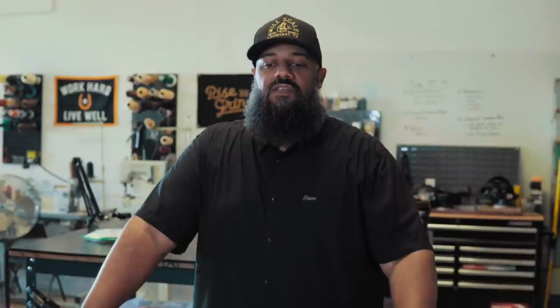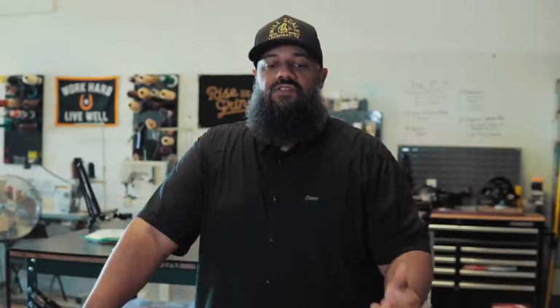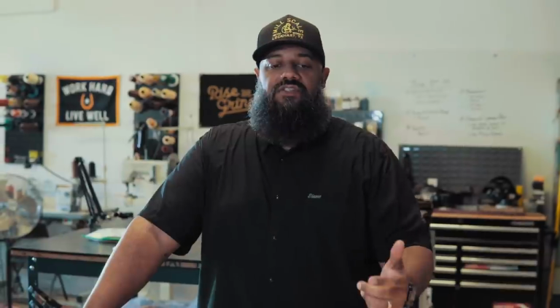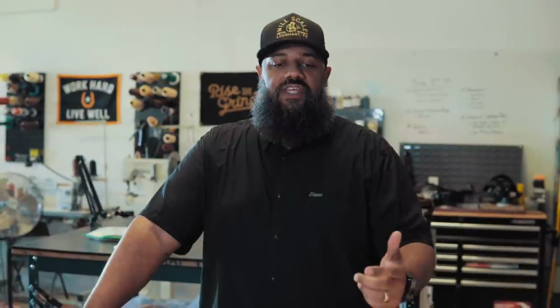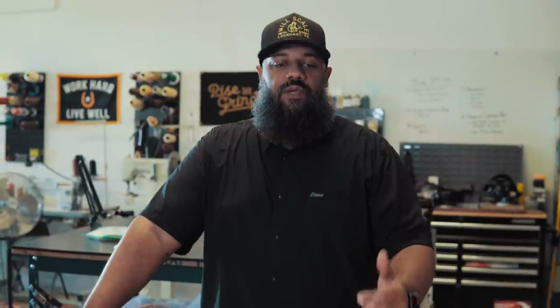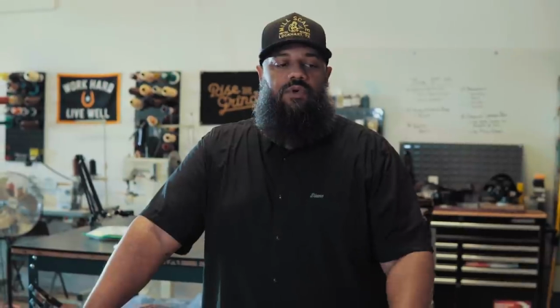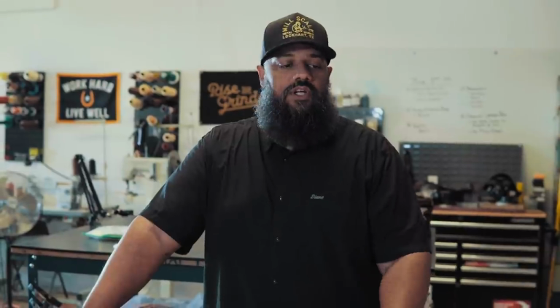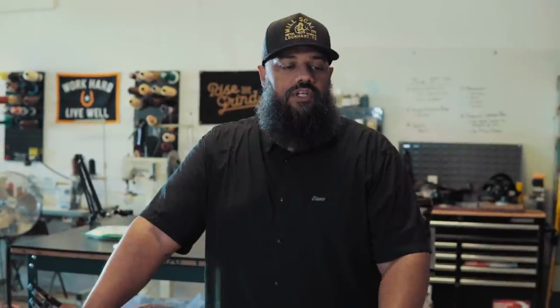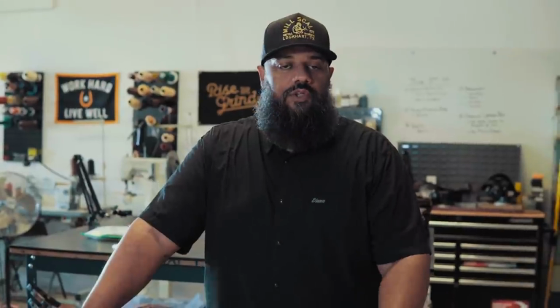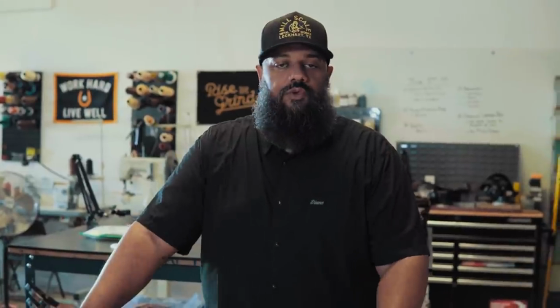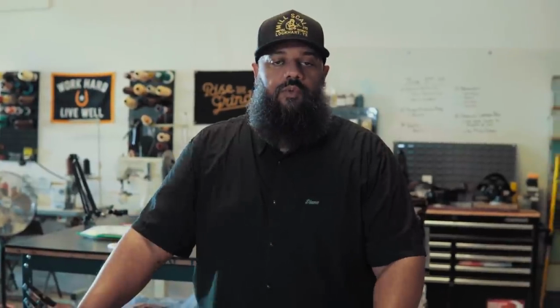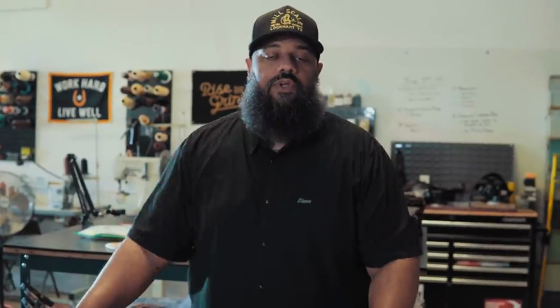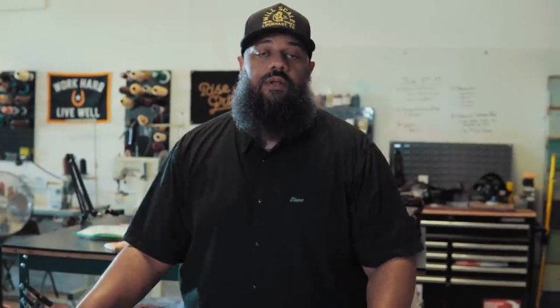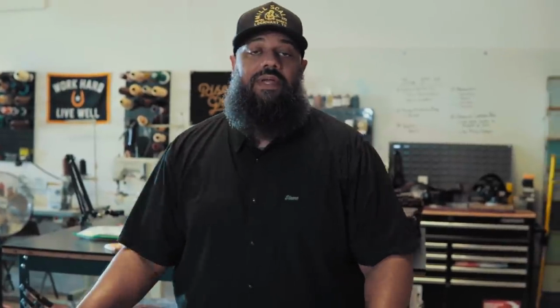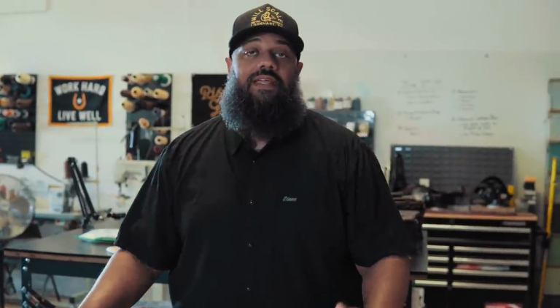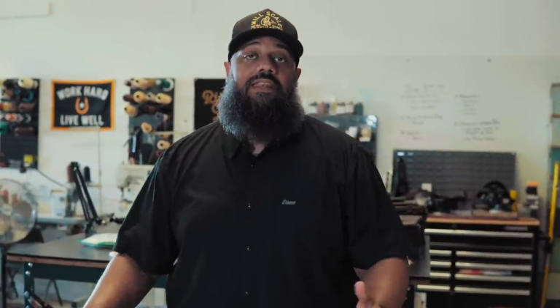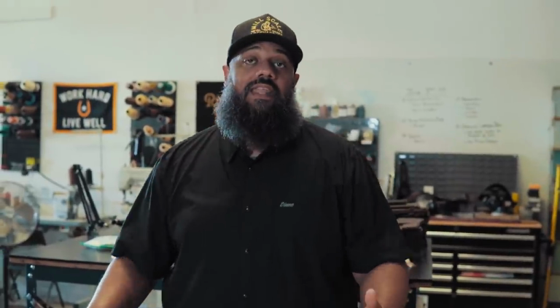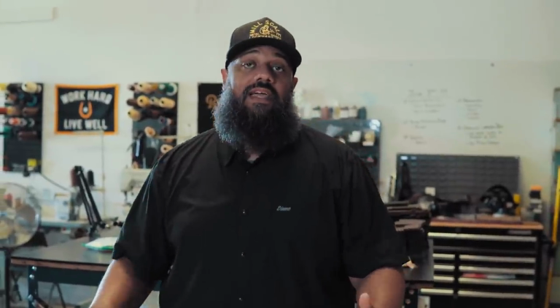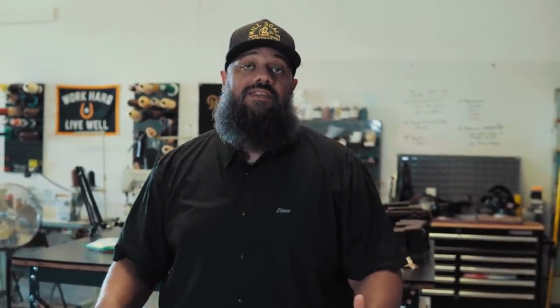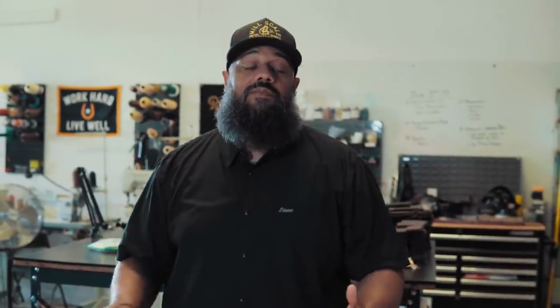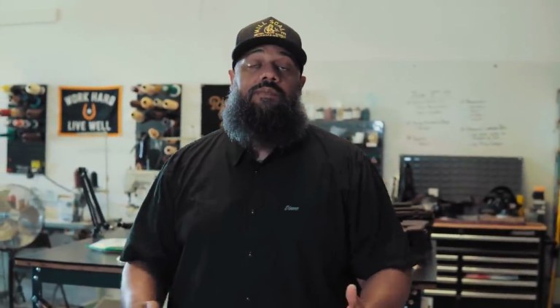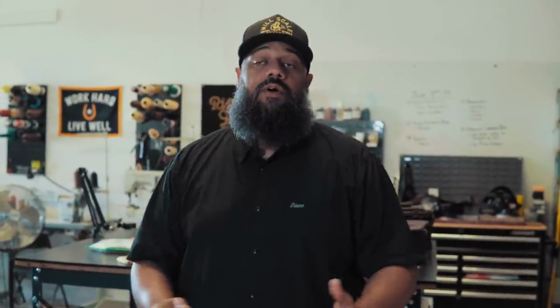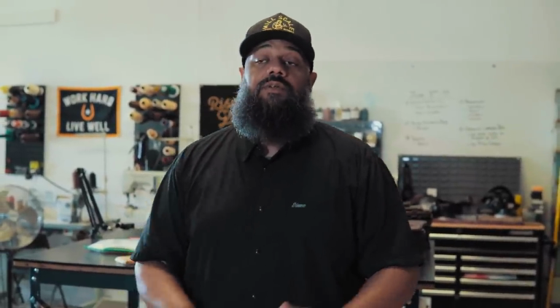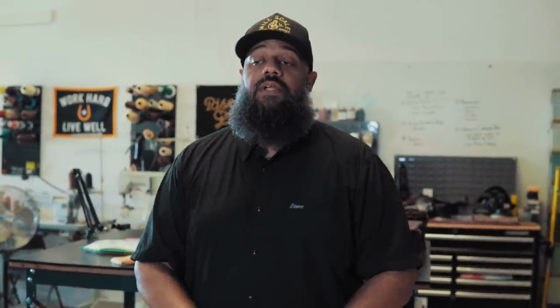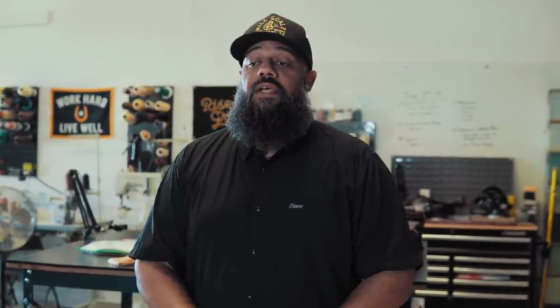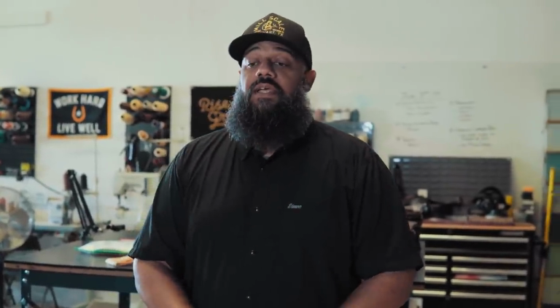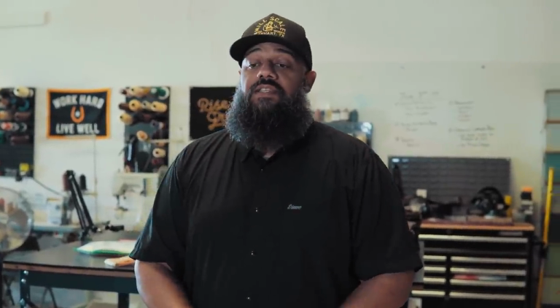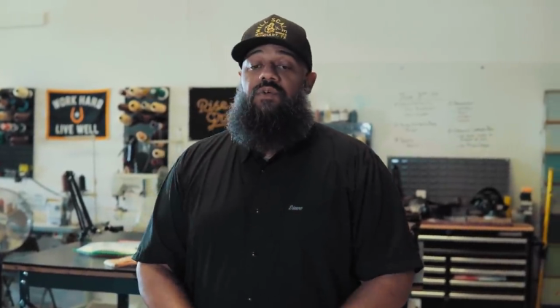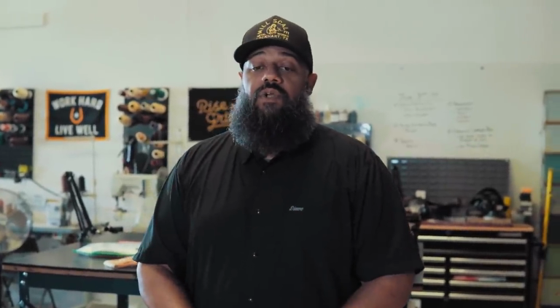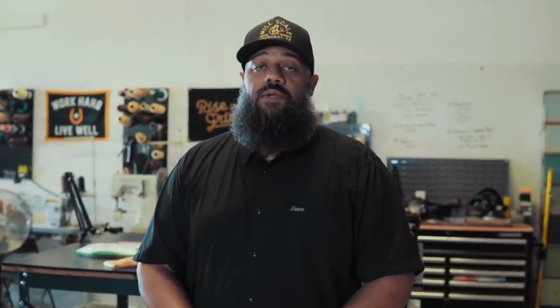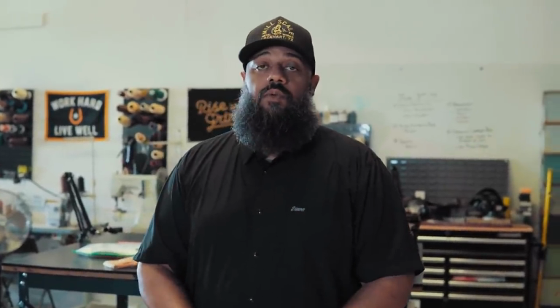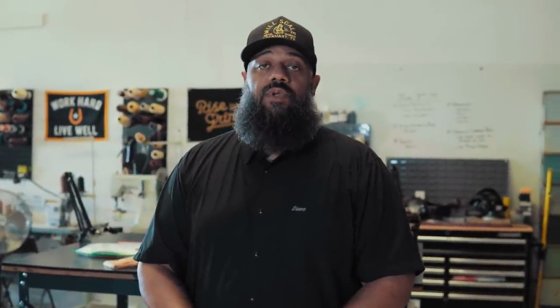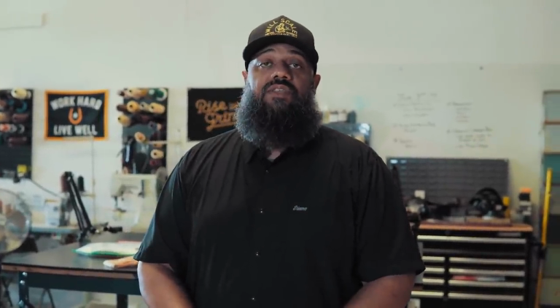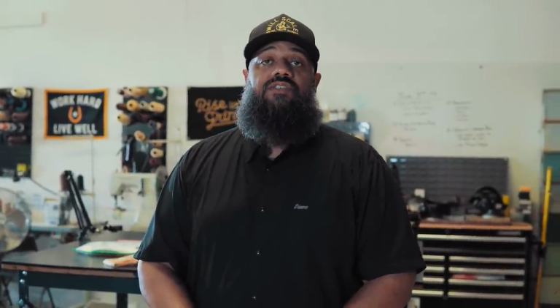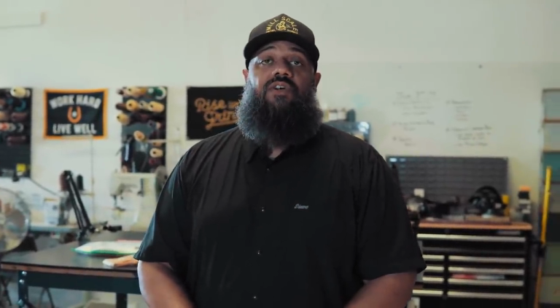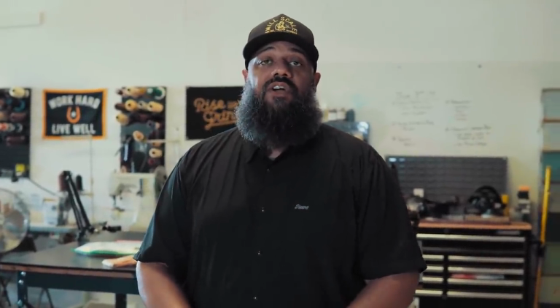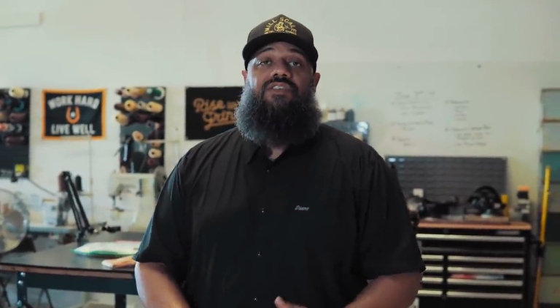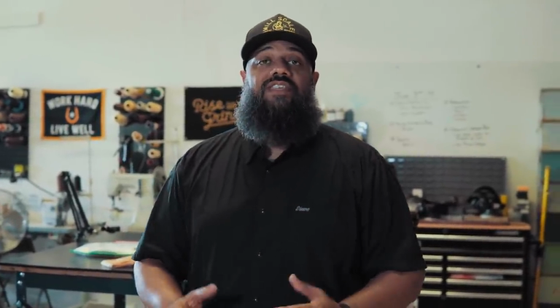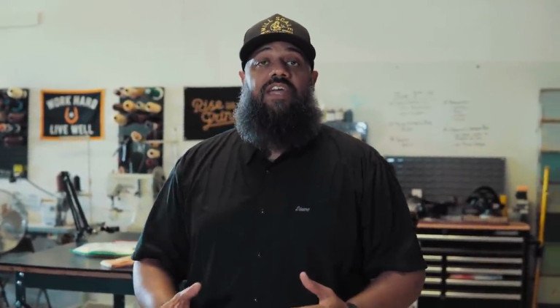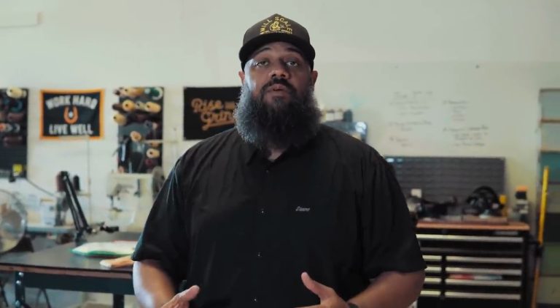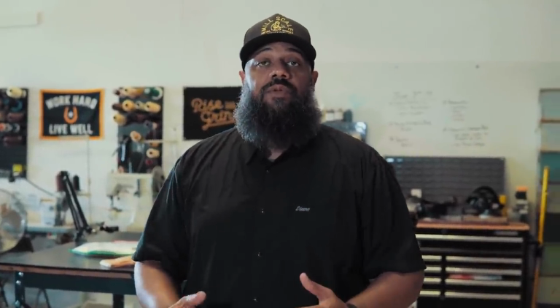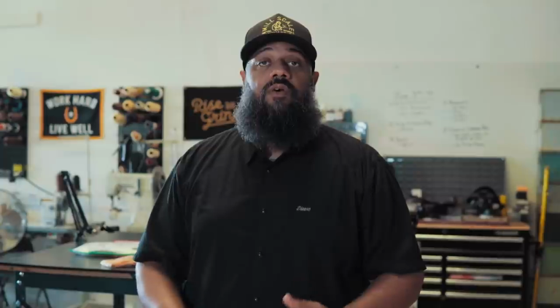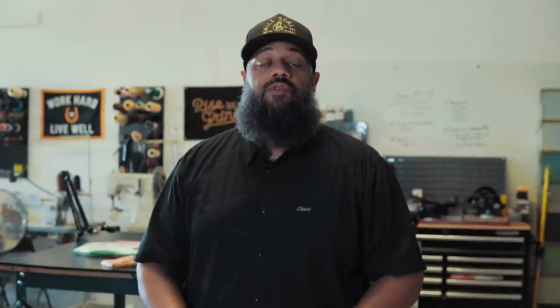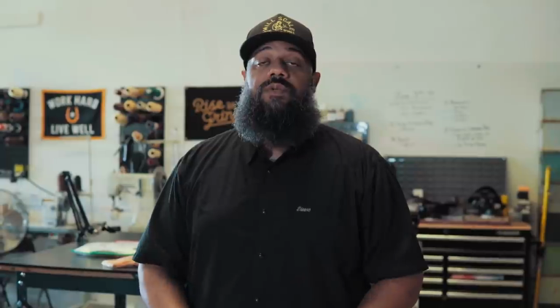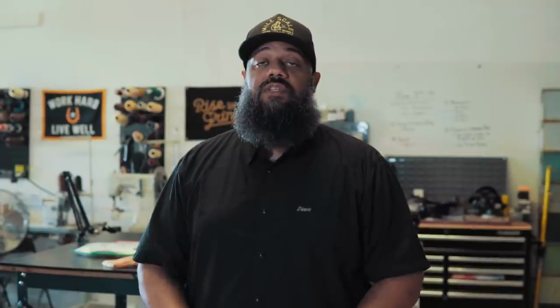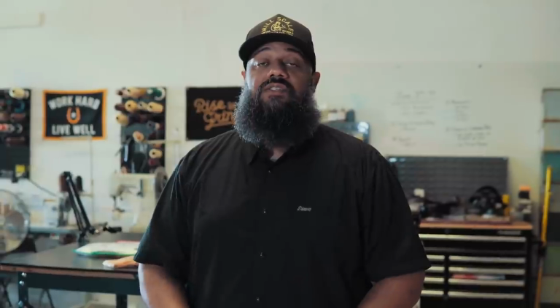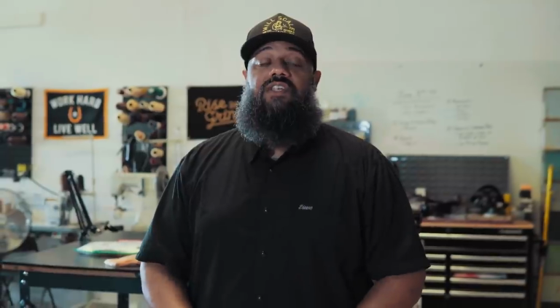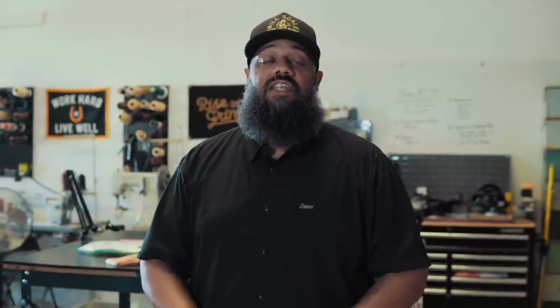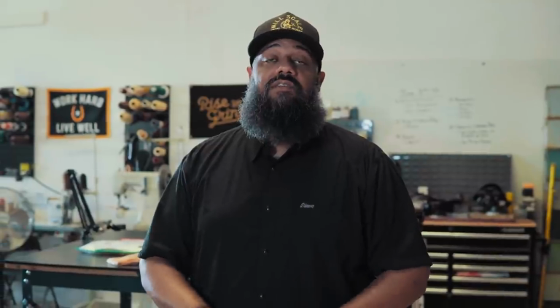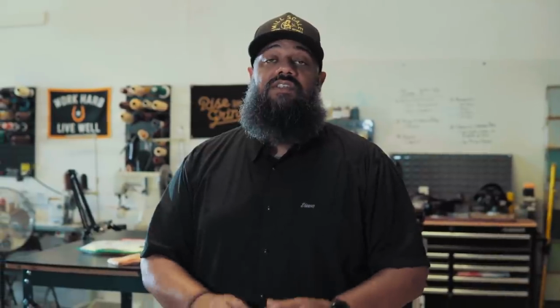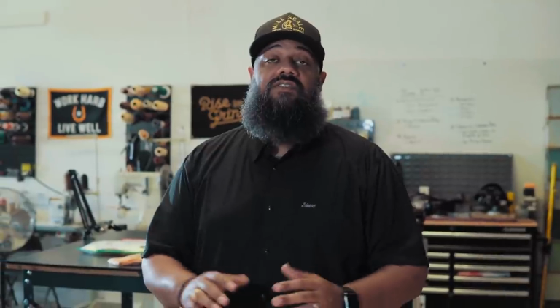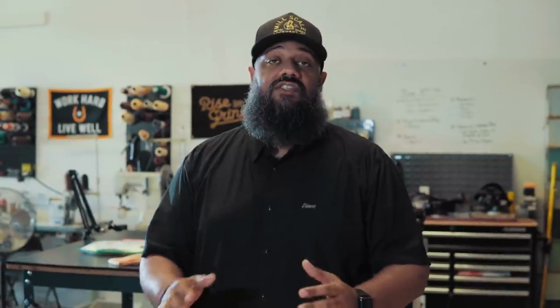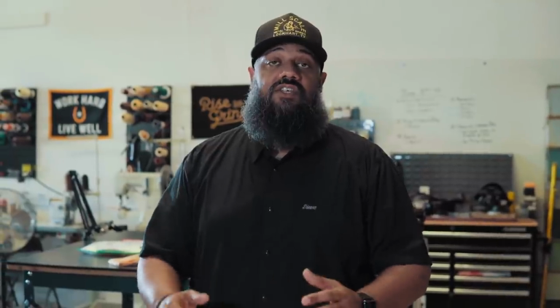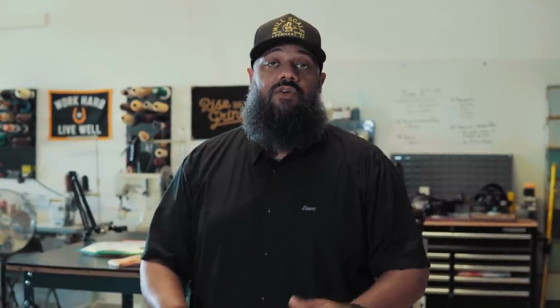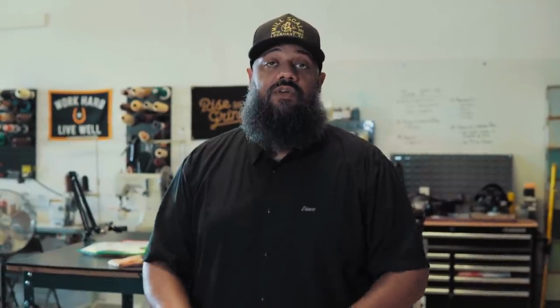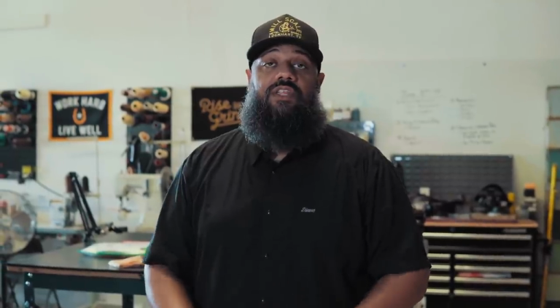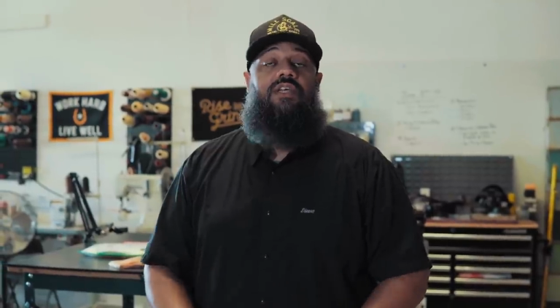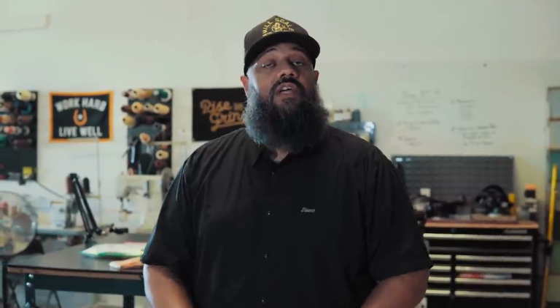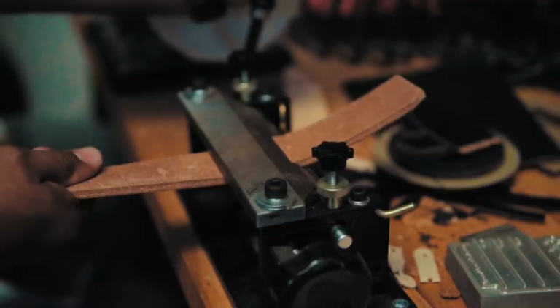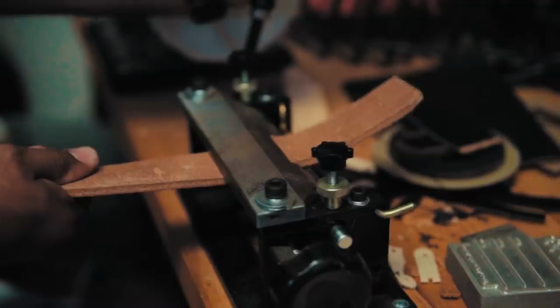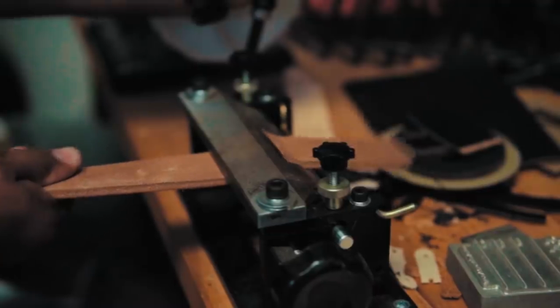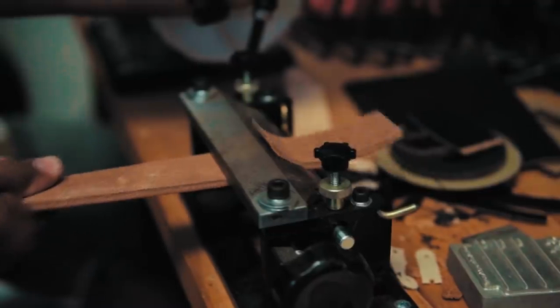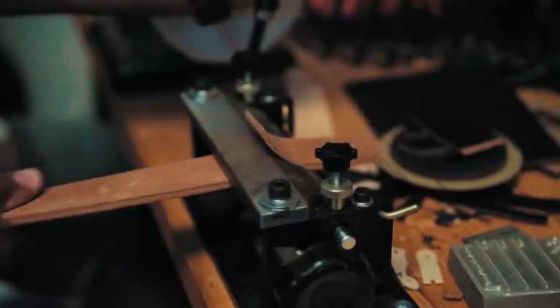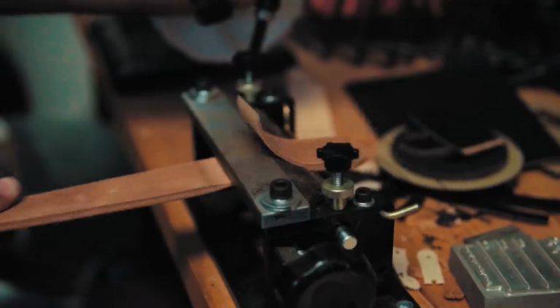Today we're going to make a nice built — what we consider our standard built, which means it doesn't have any stitching or any adornments.